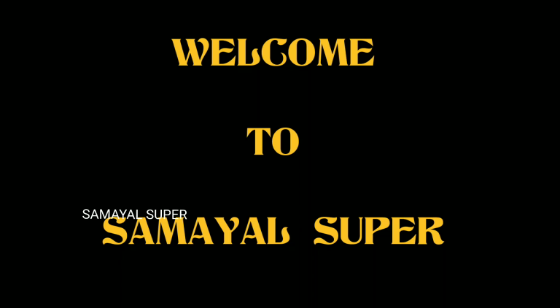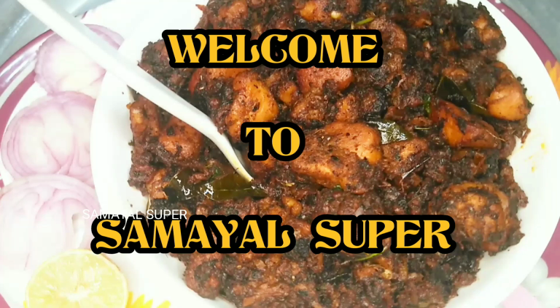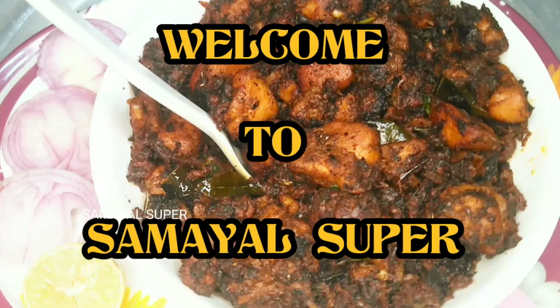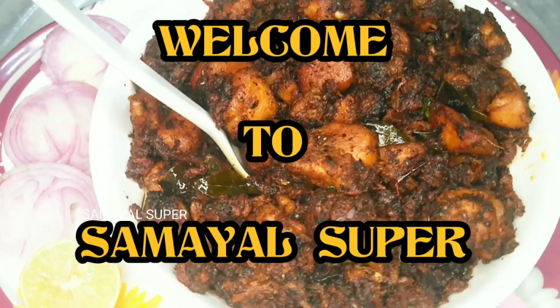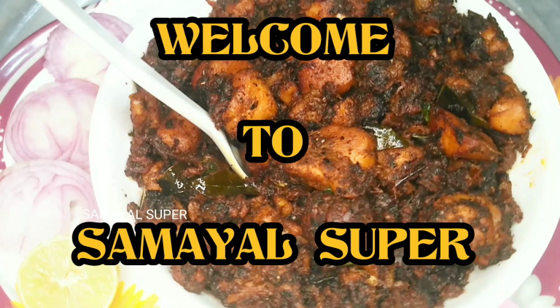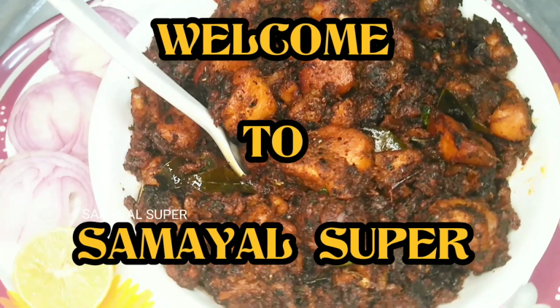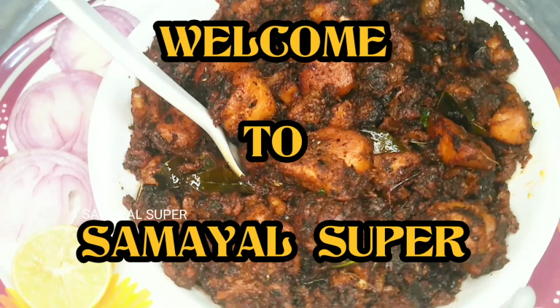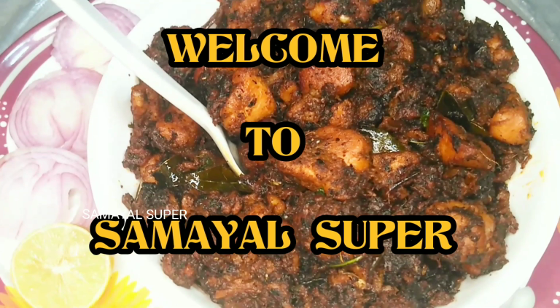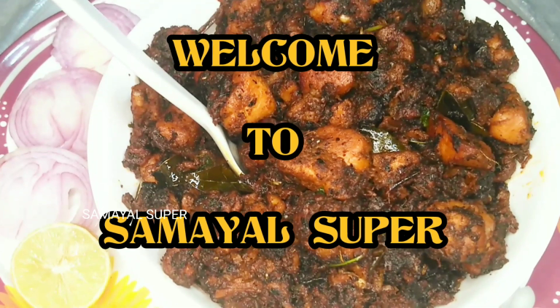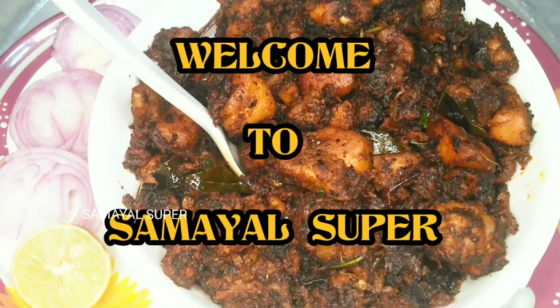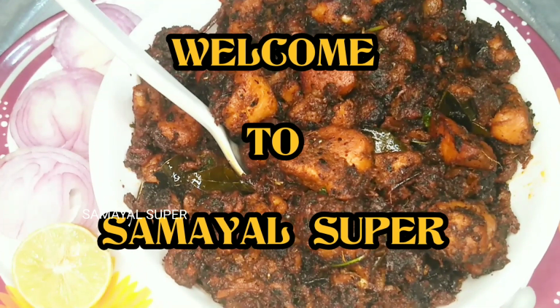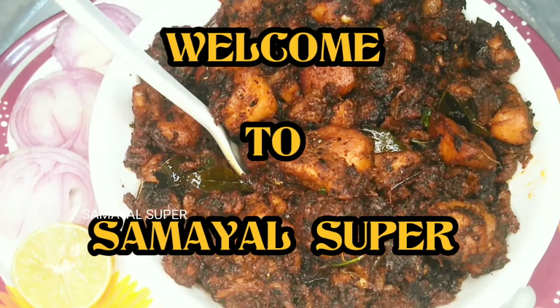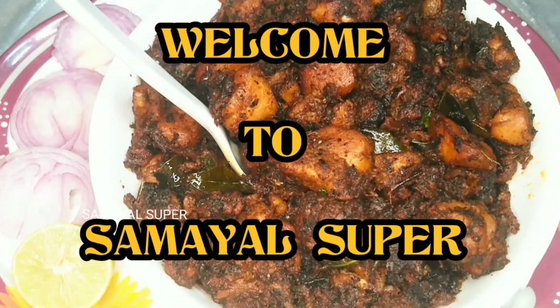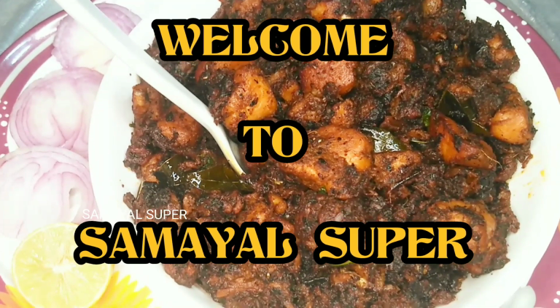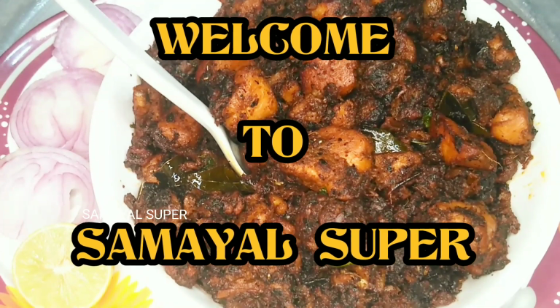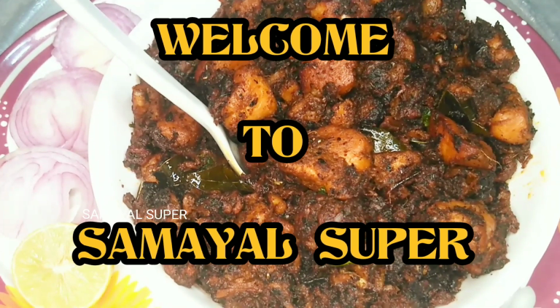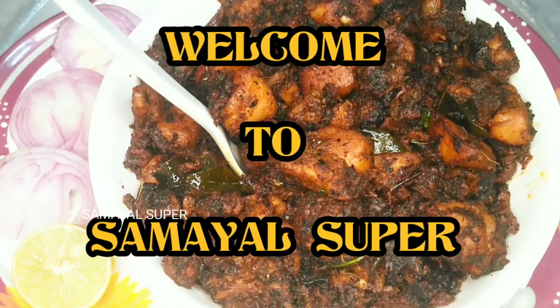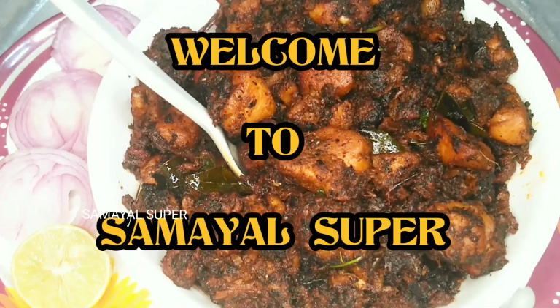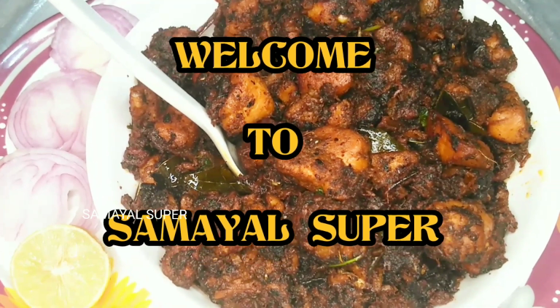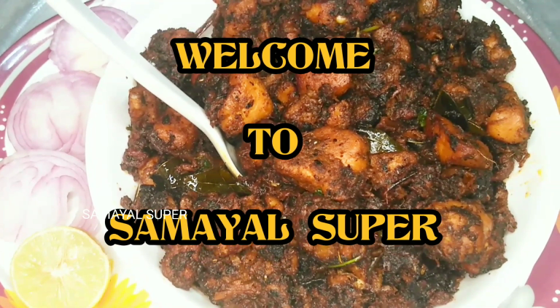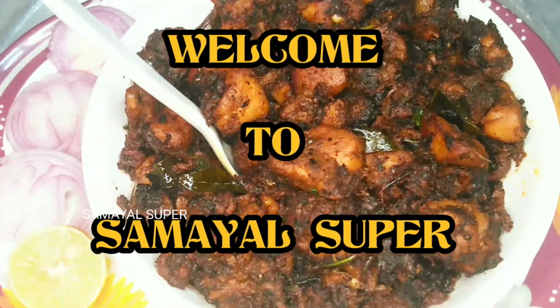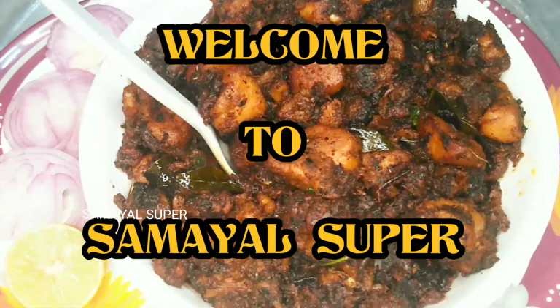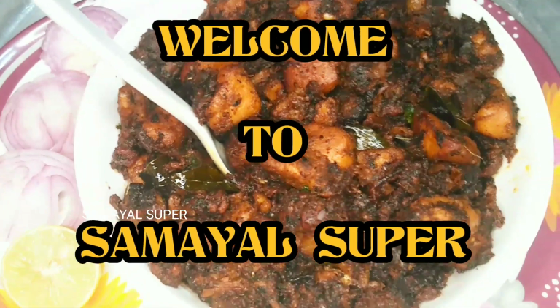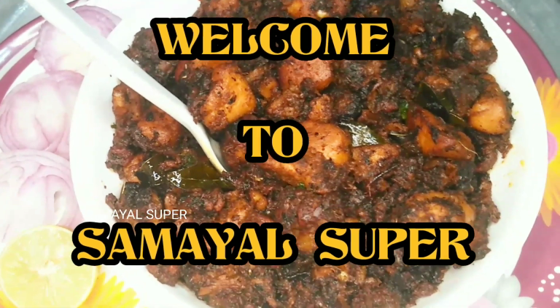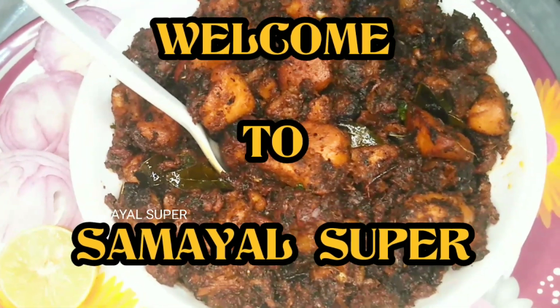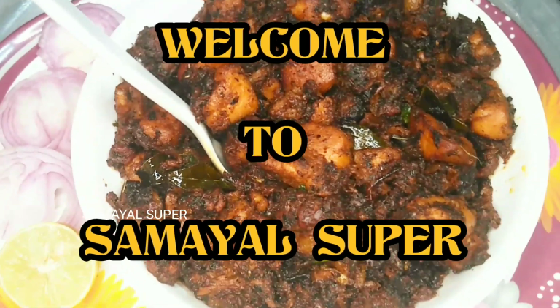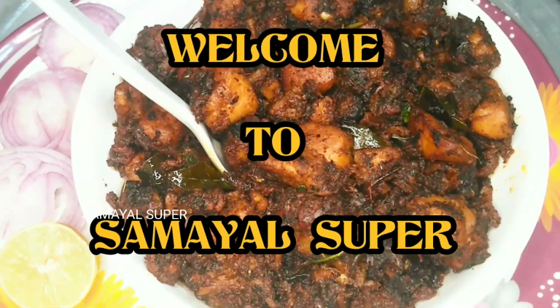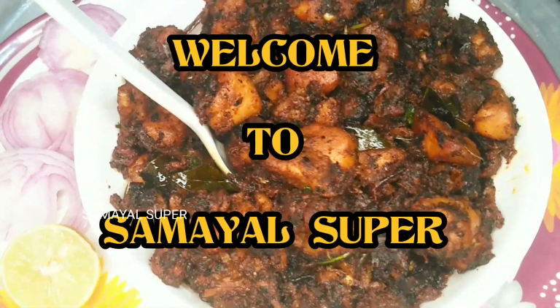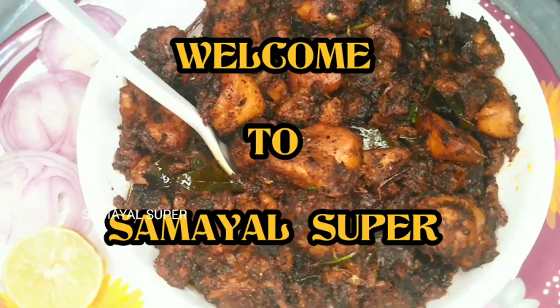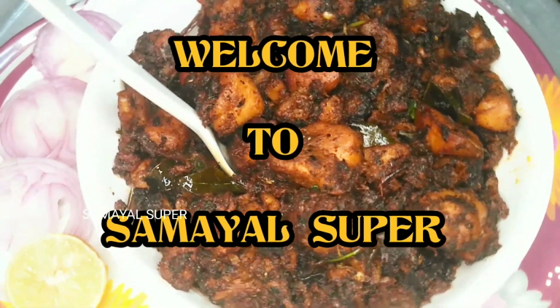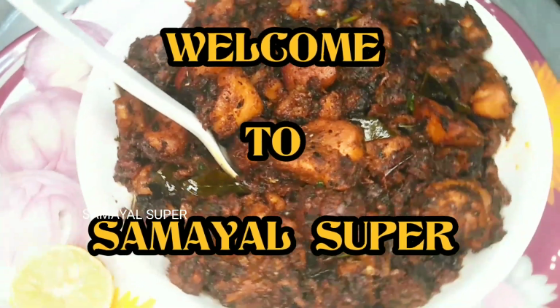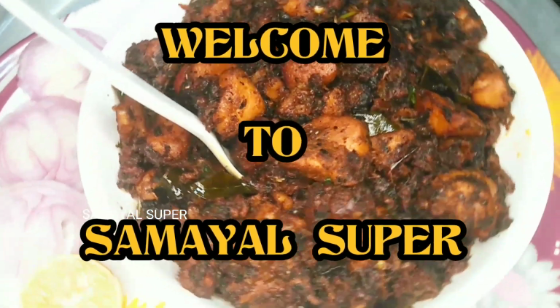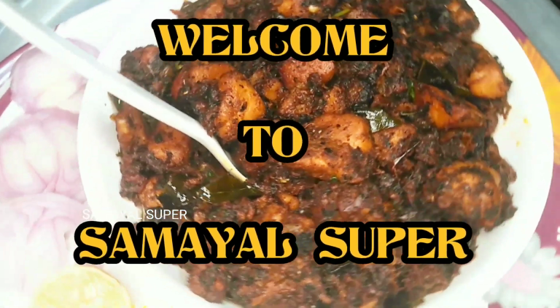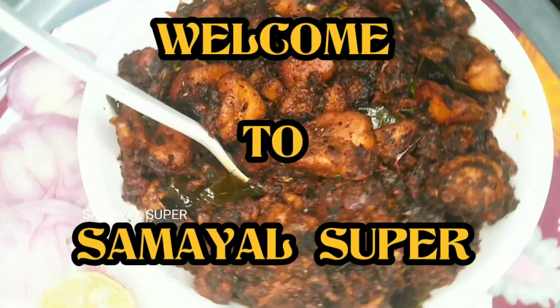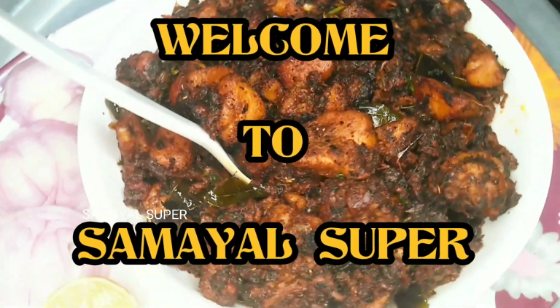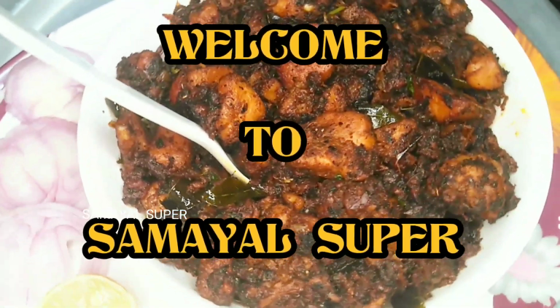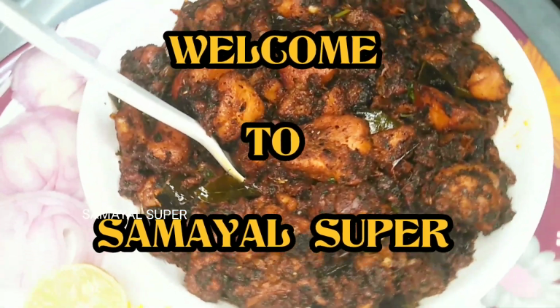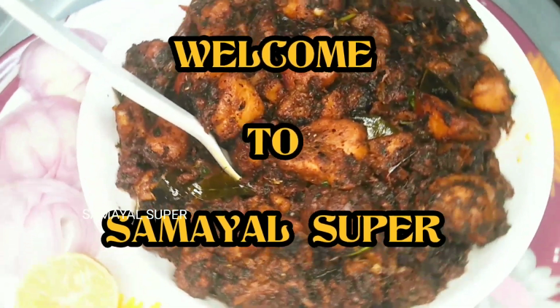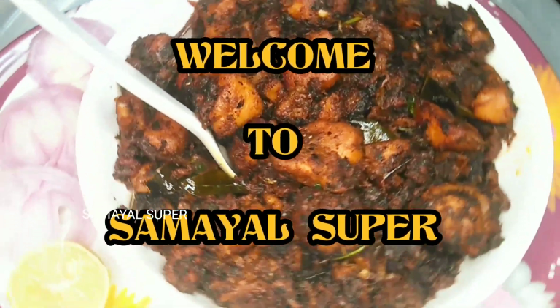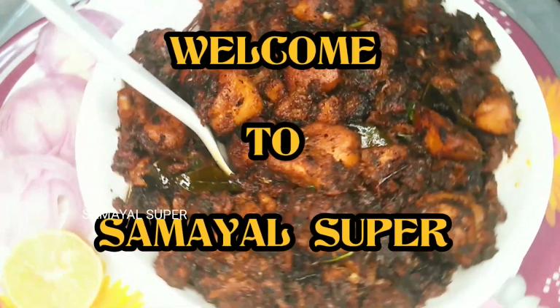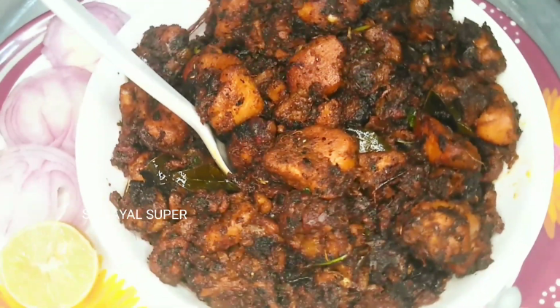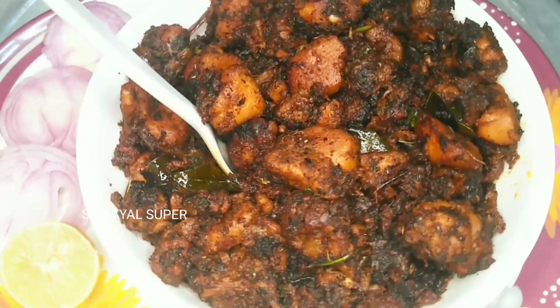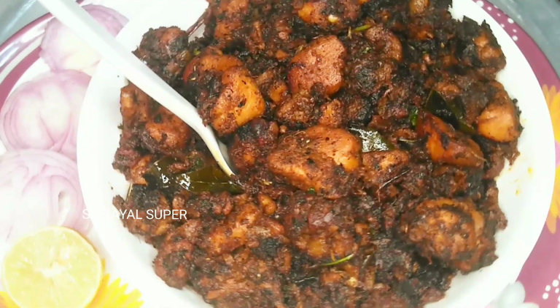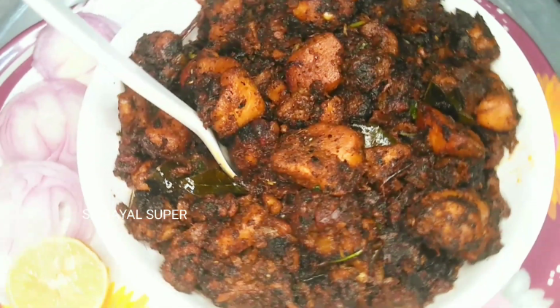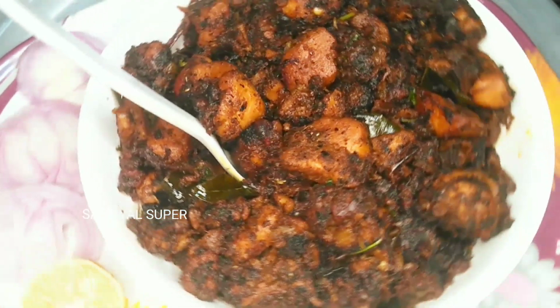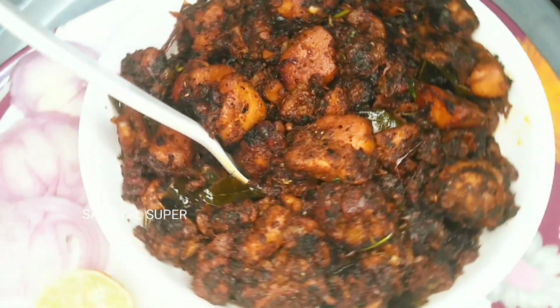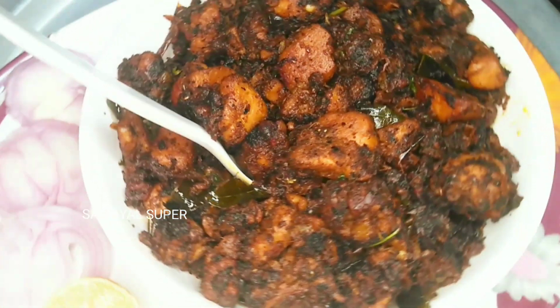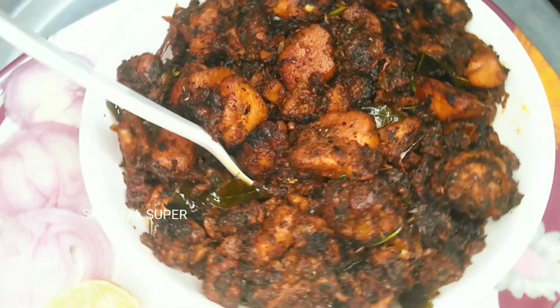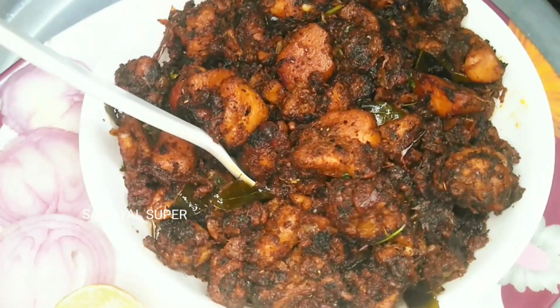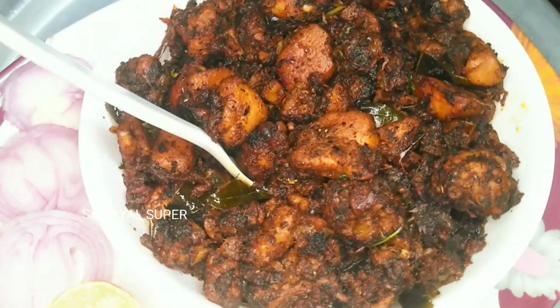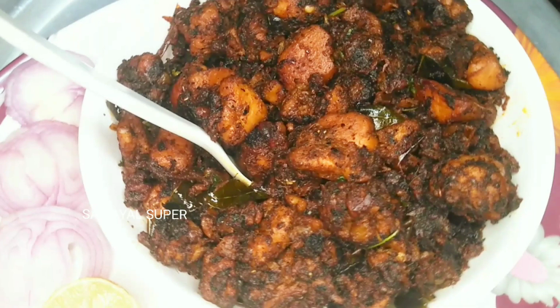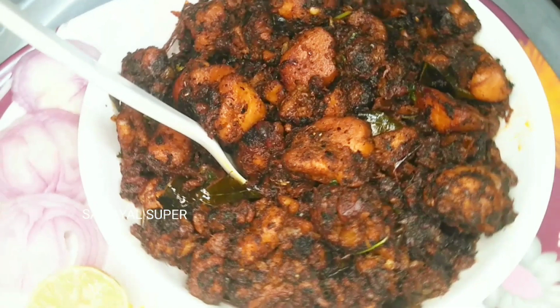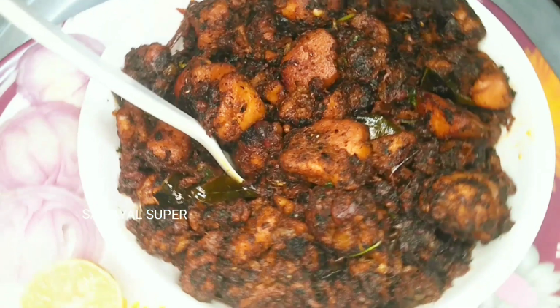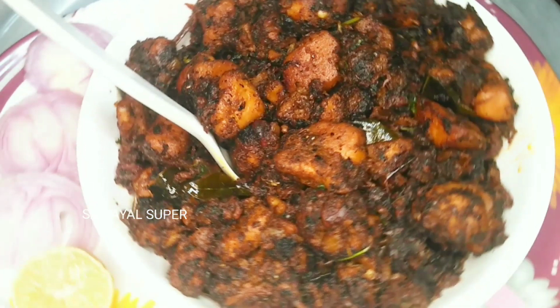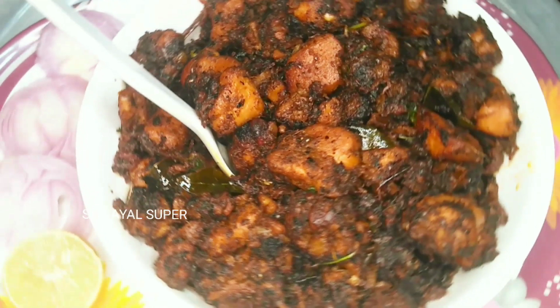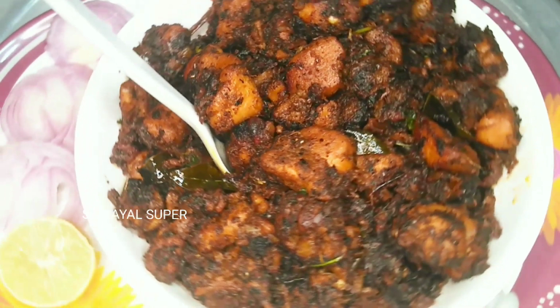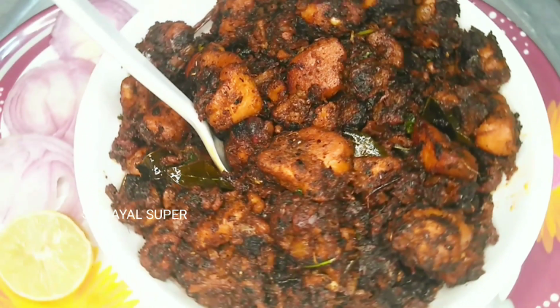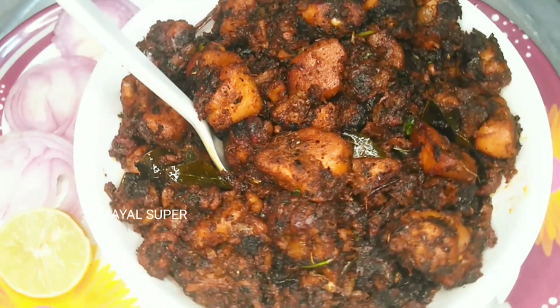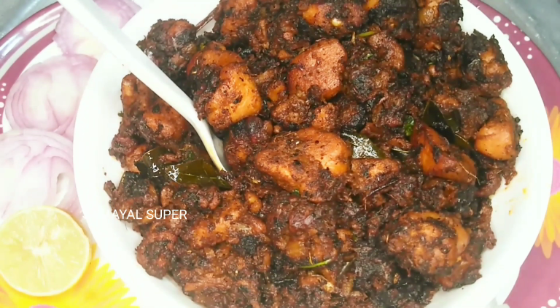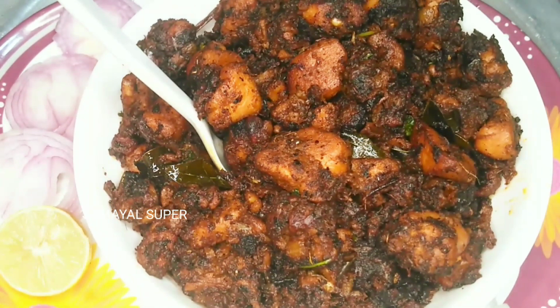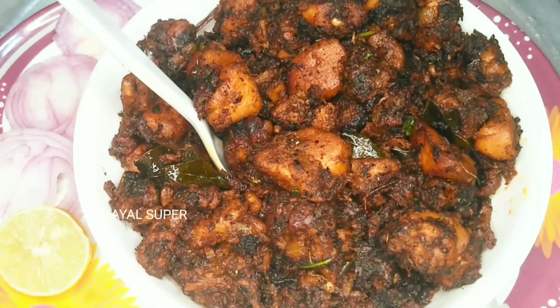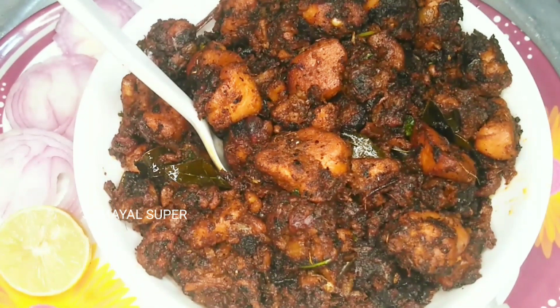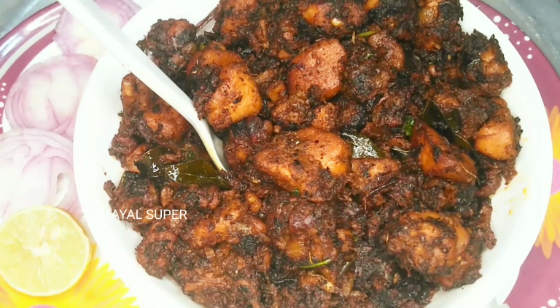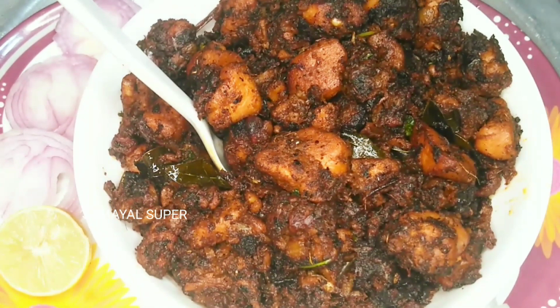Hello friends, welcome to Samail Soup! How to eat chicken? We will know how to use the video. Subscribe to our channel!